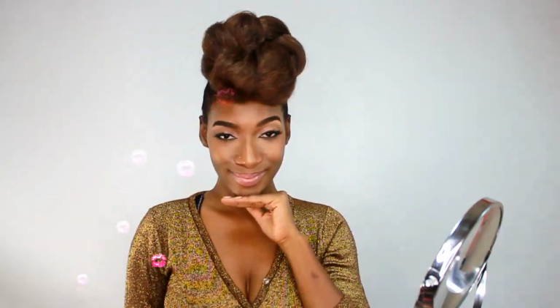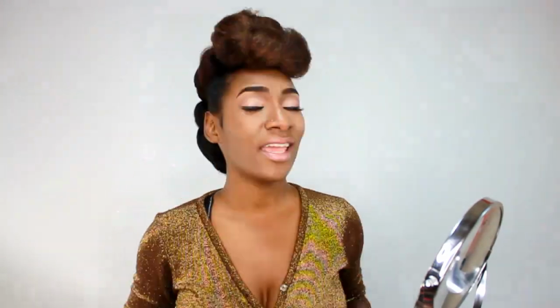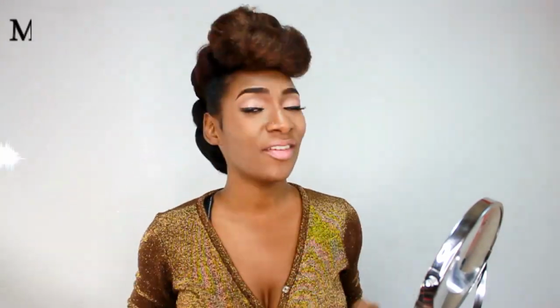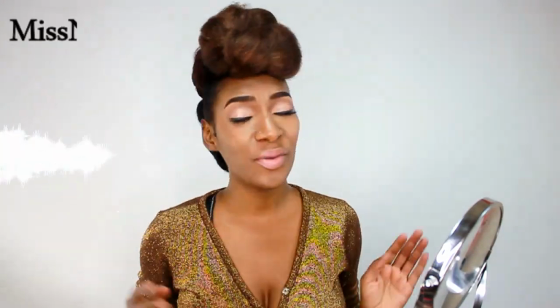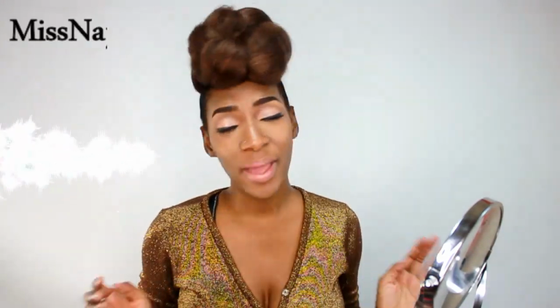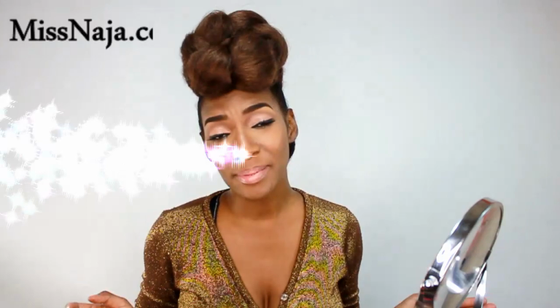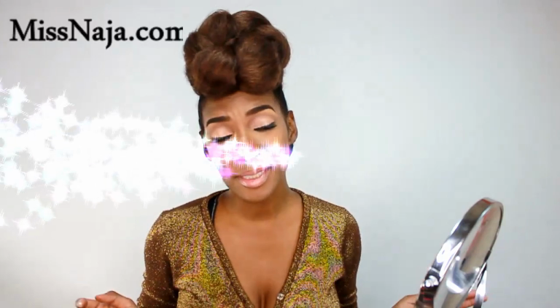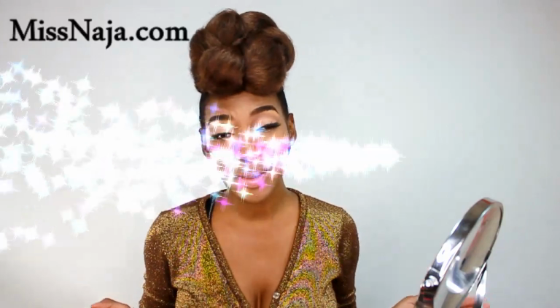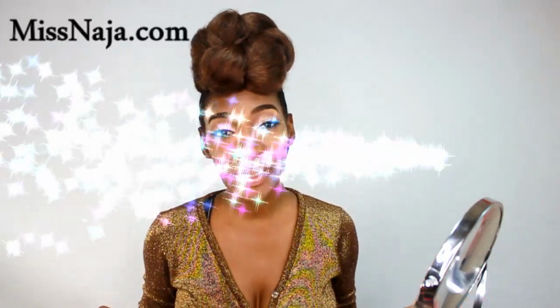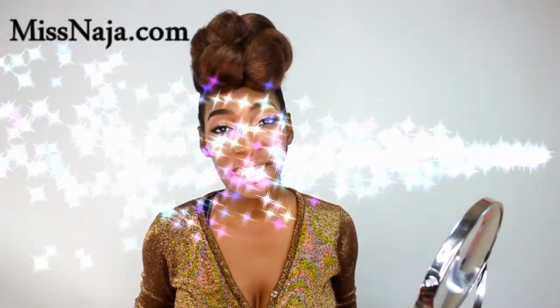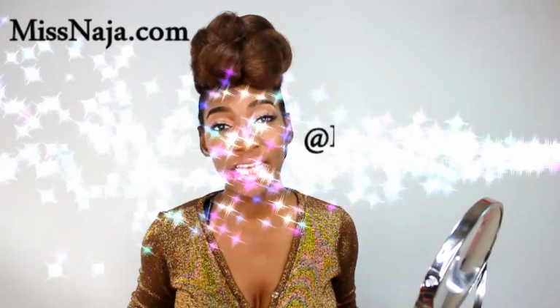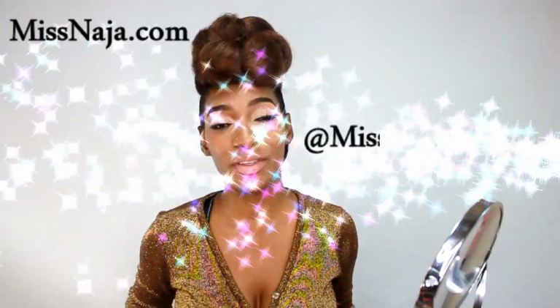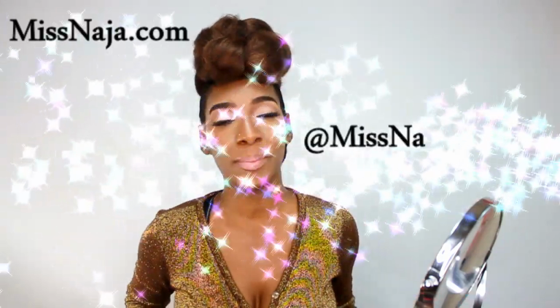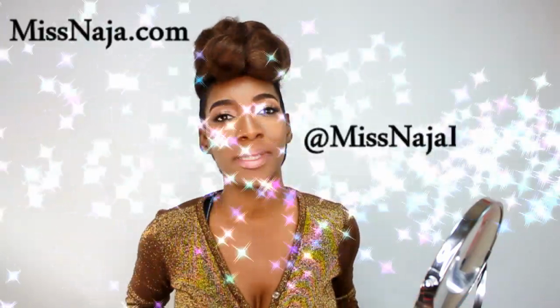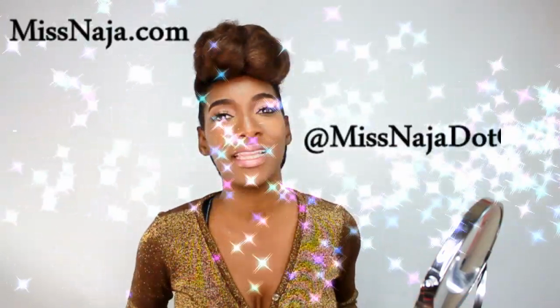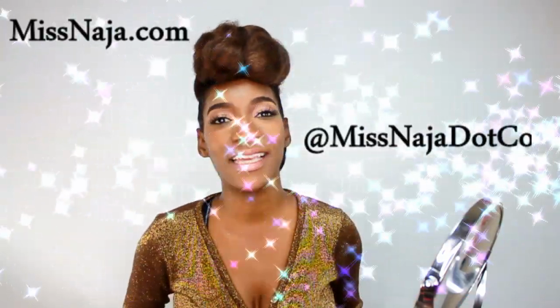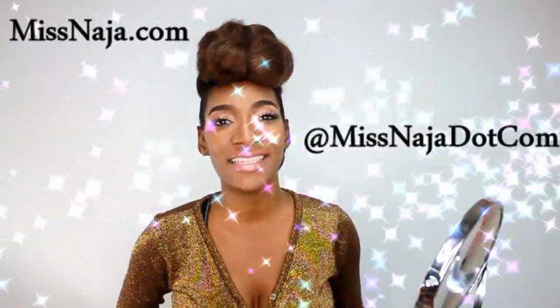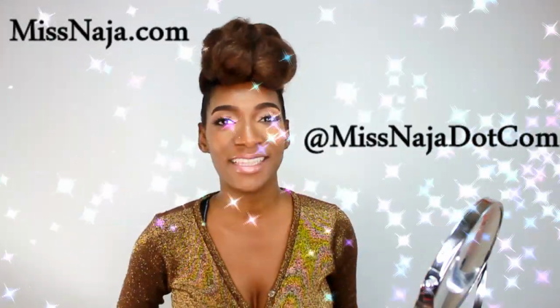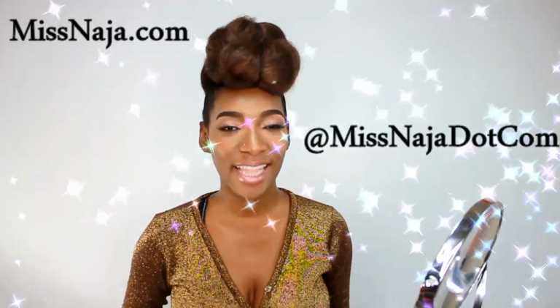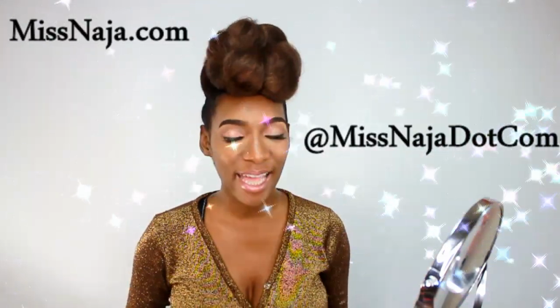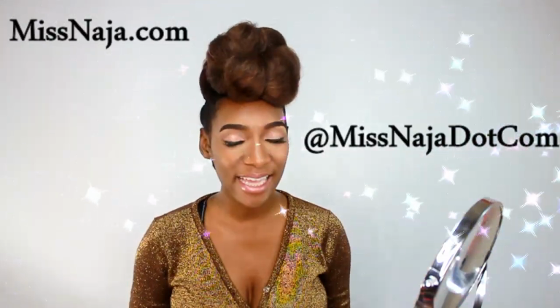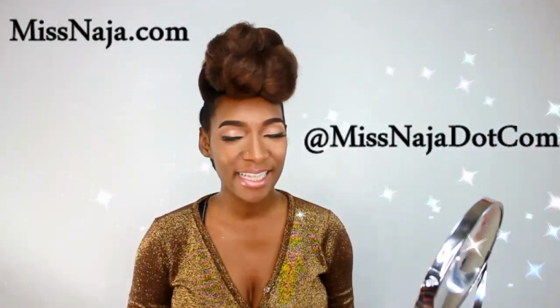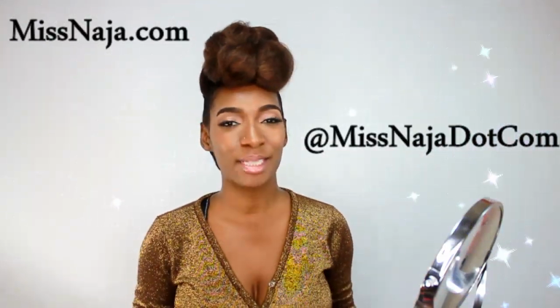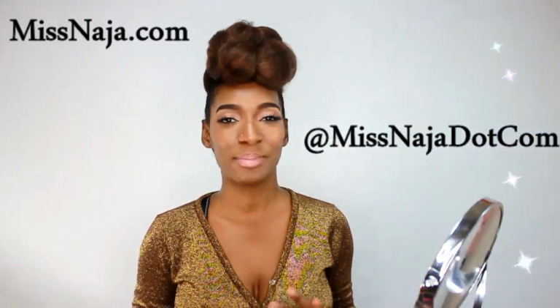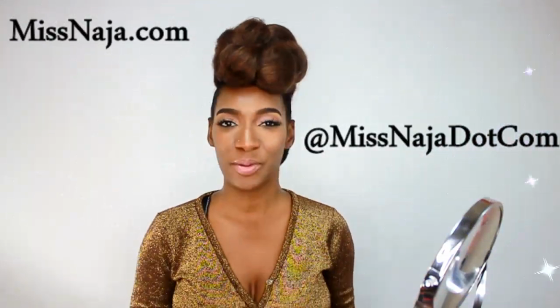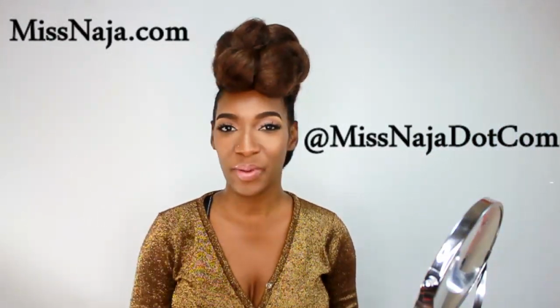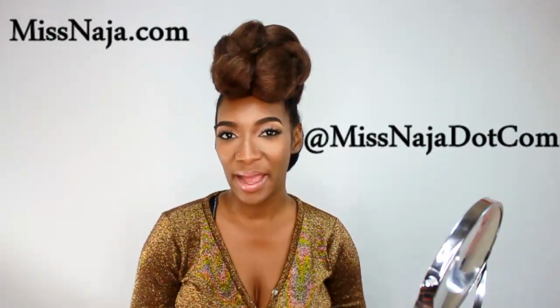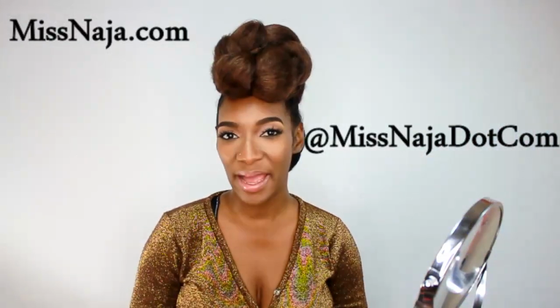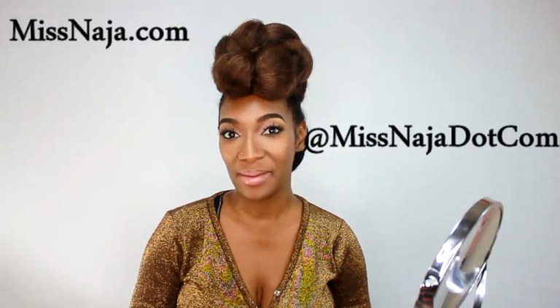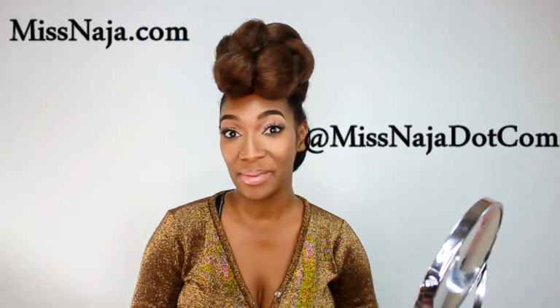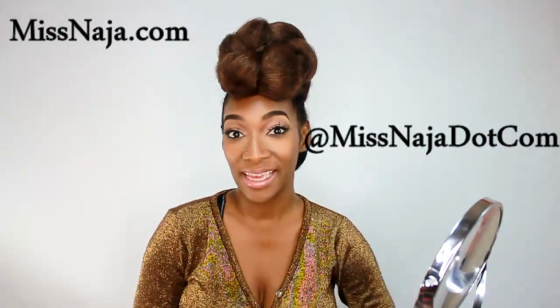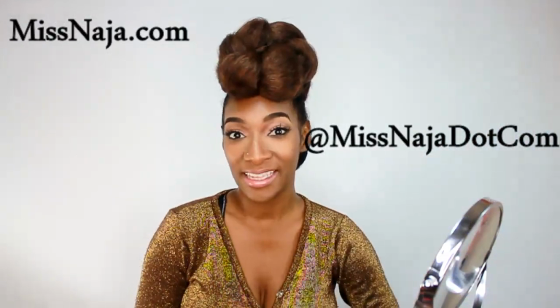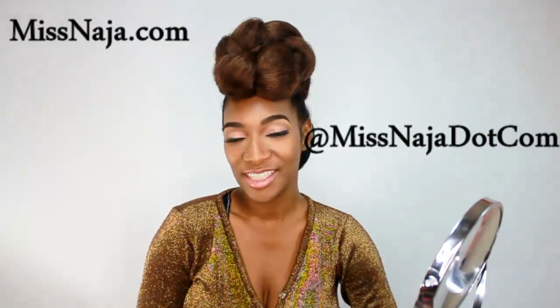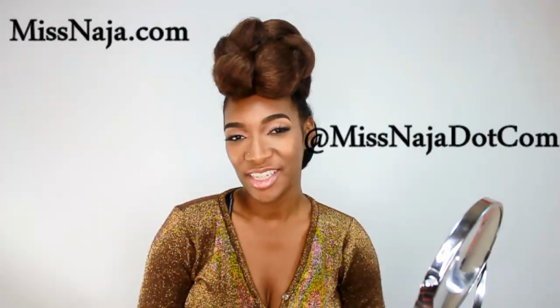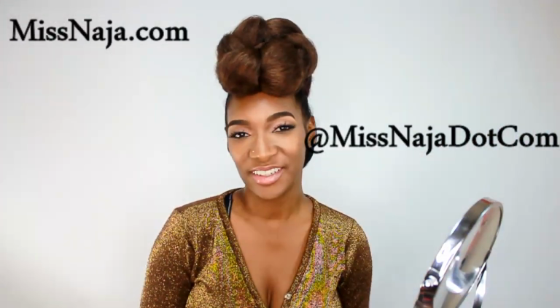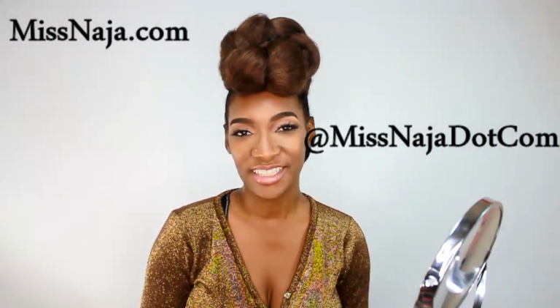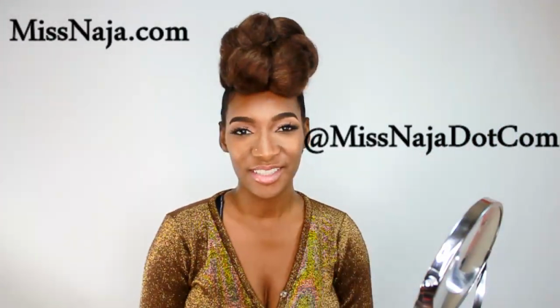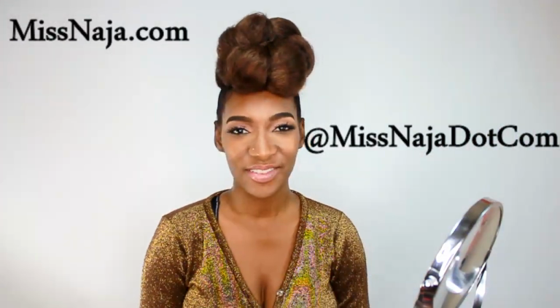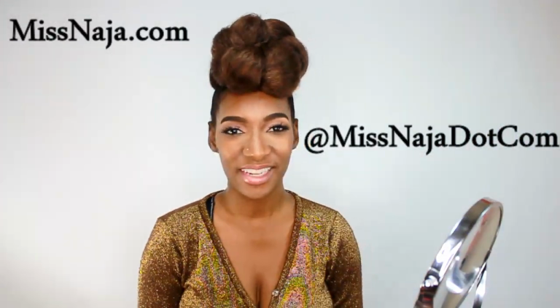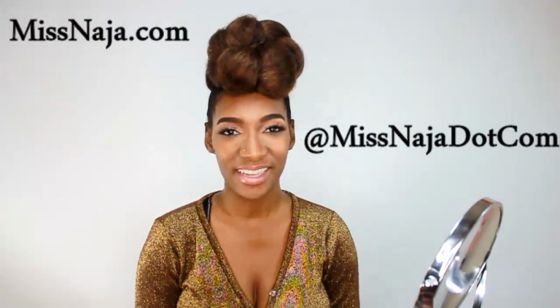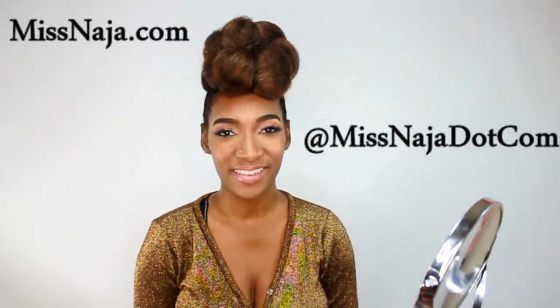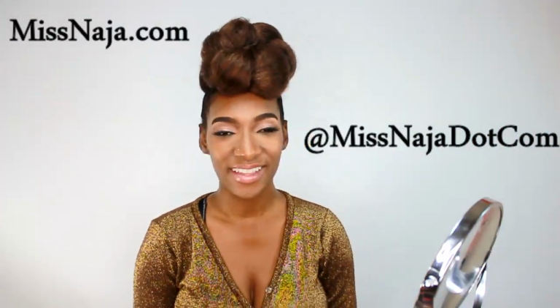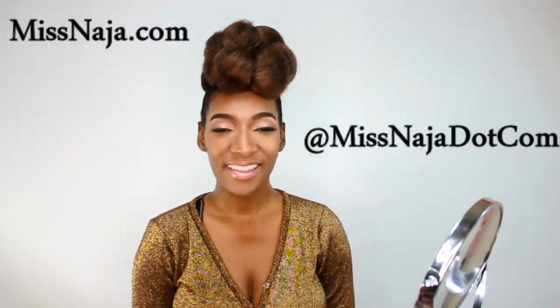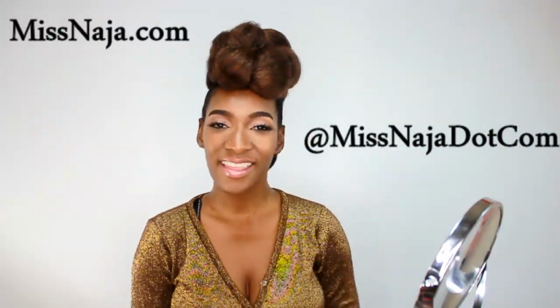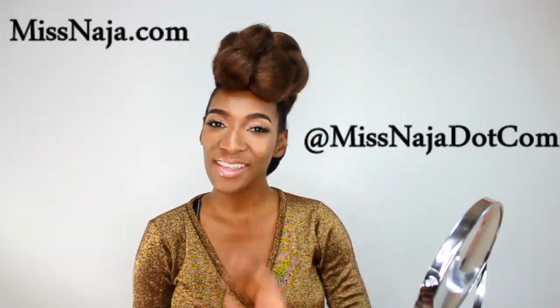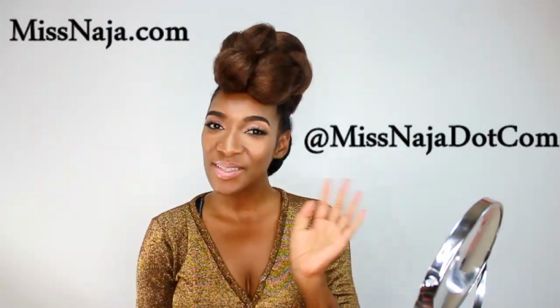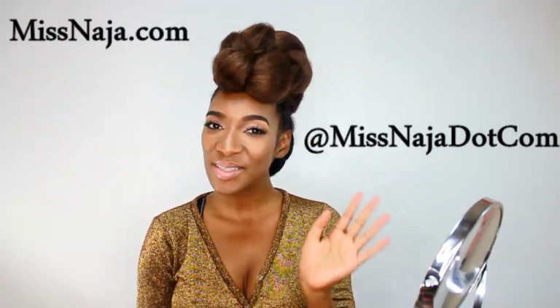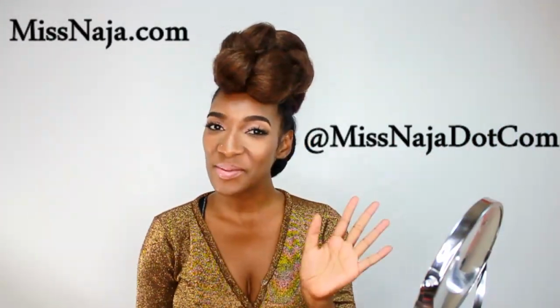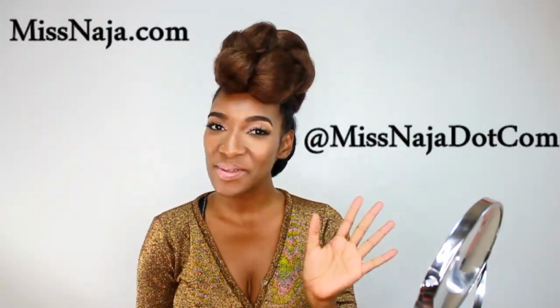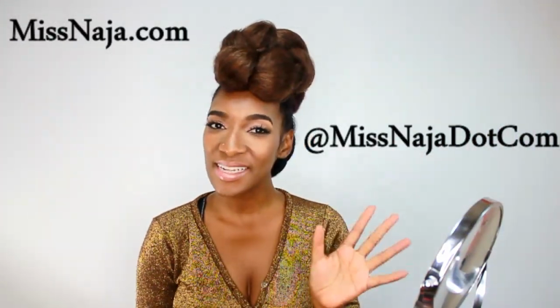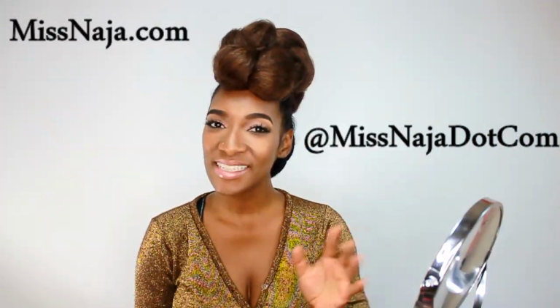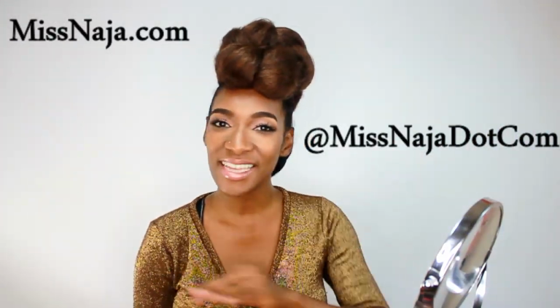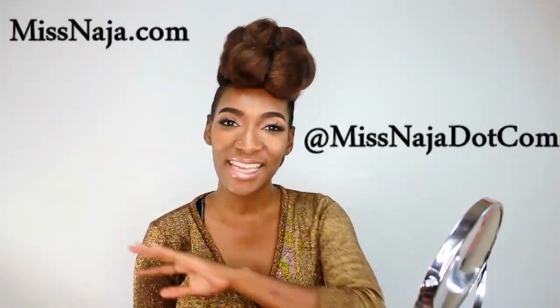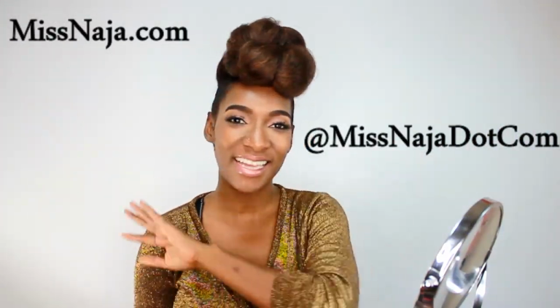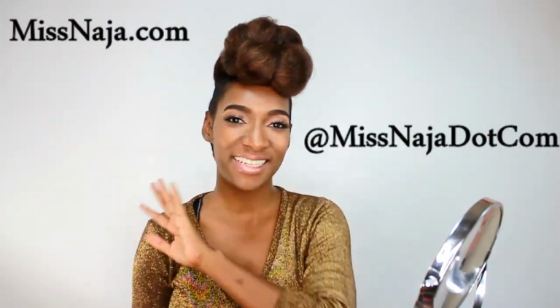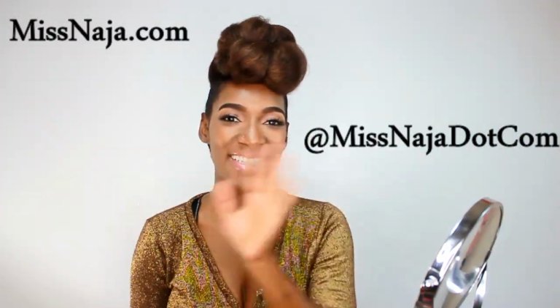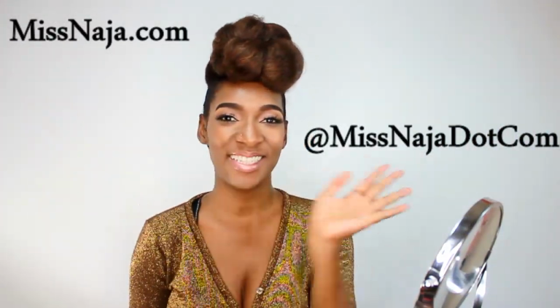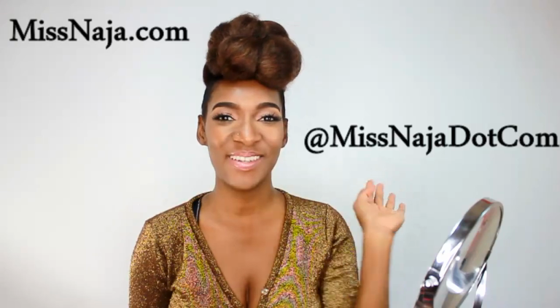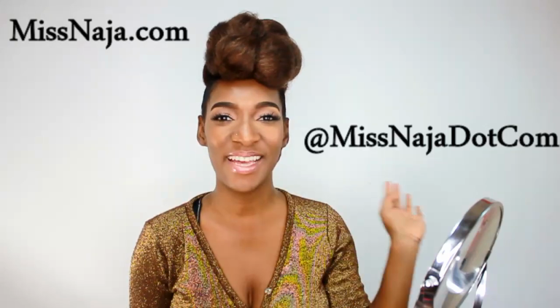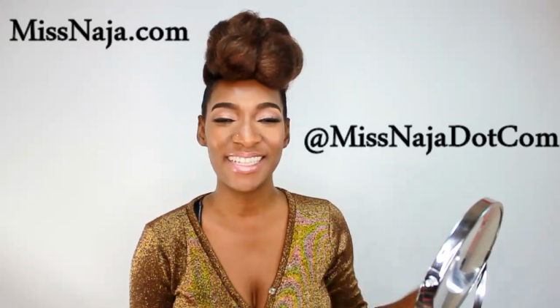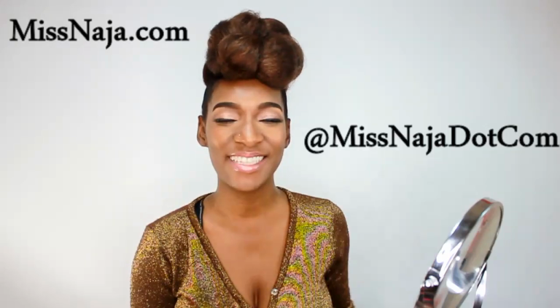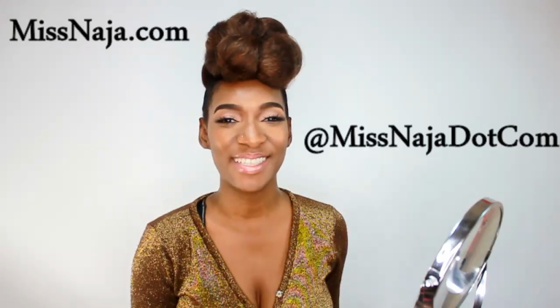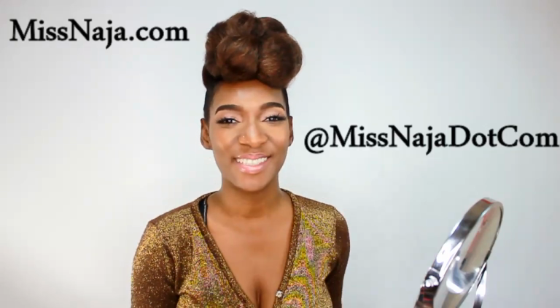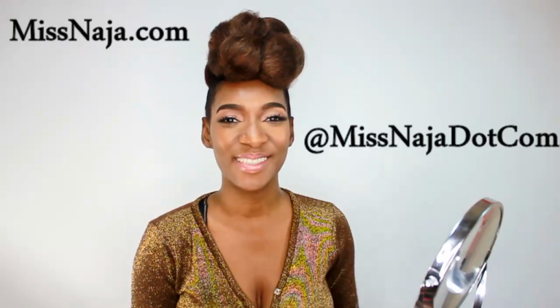If you absolutely love it, please like, subscribe and share this video. Thank you so much and I'll see you guys soon.